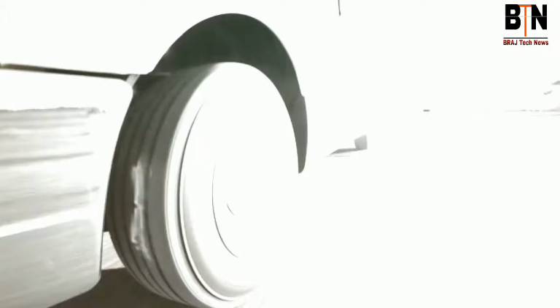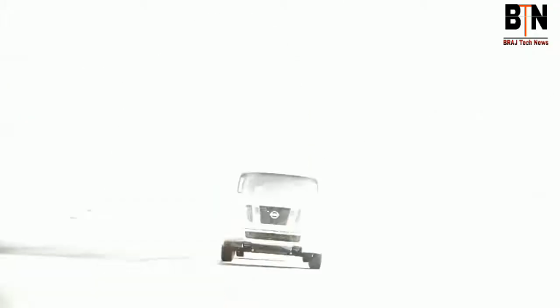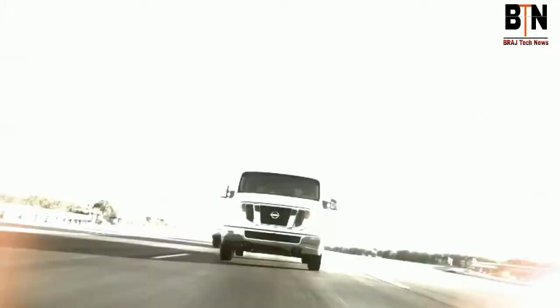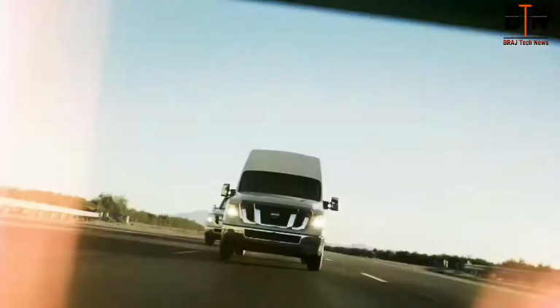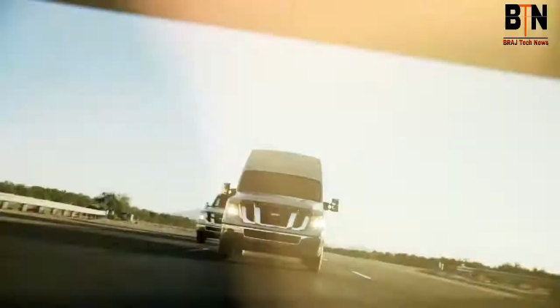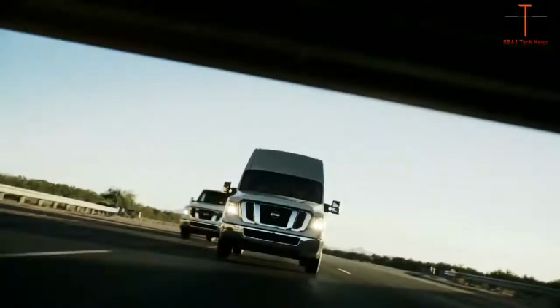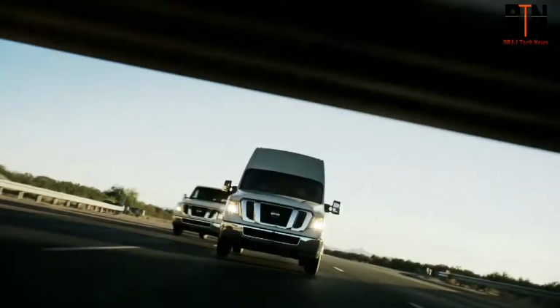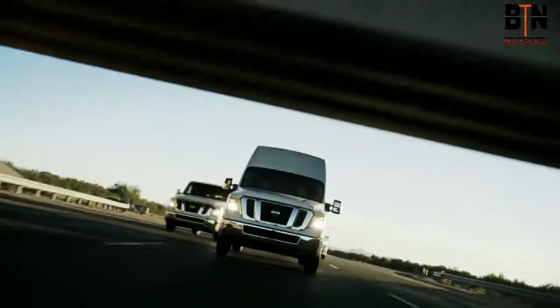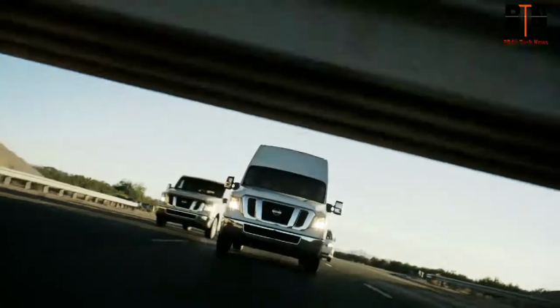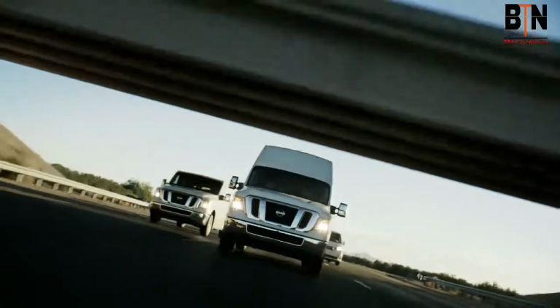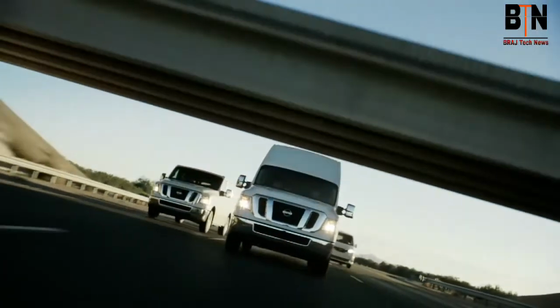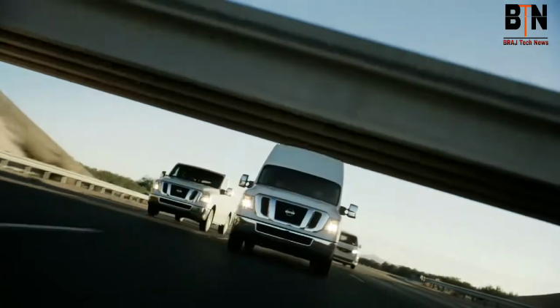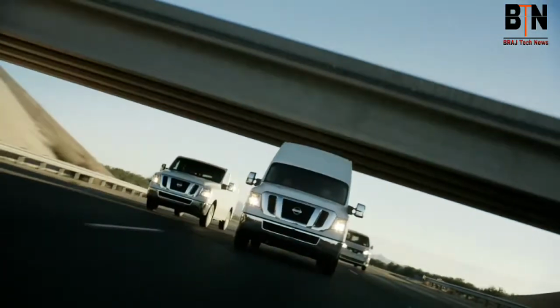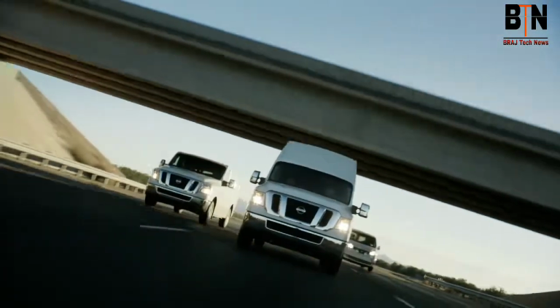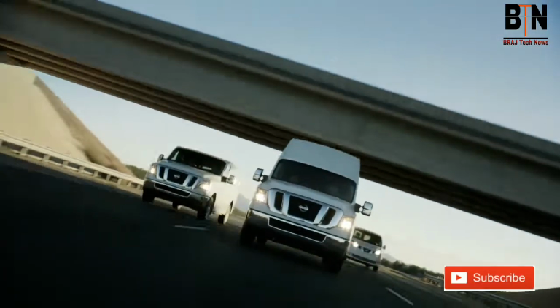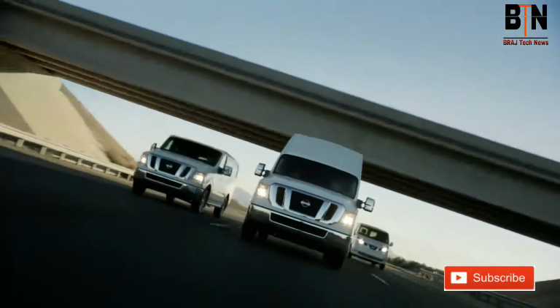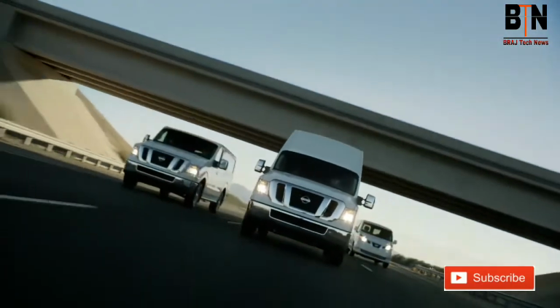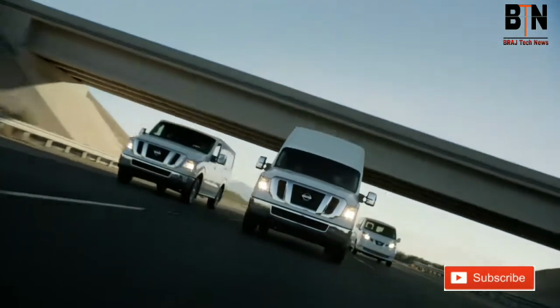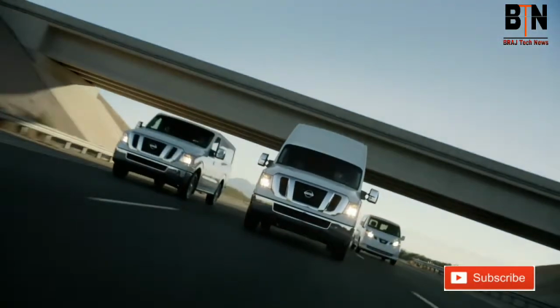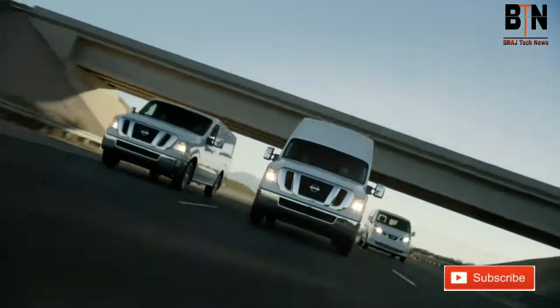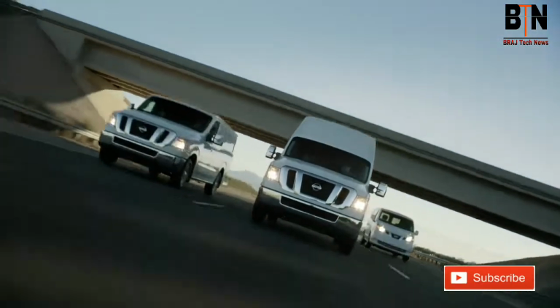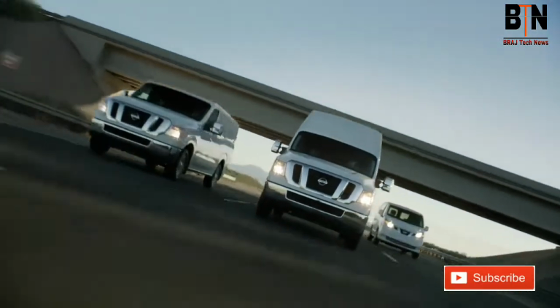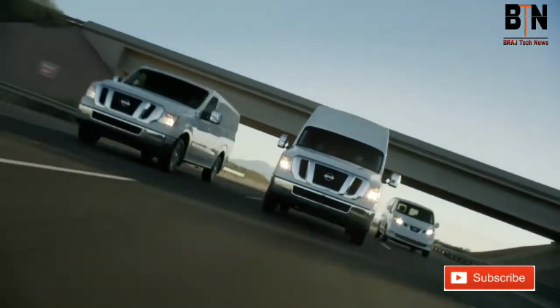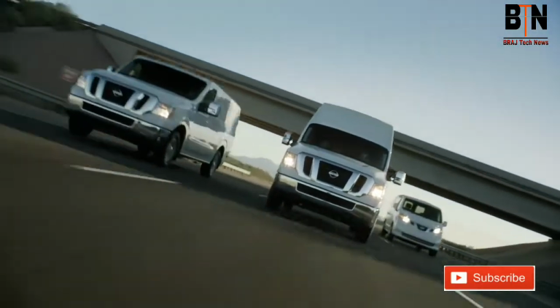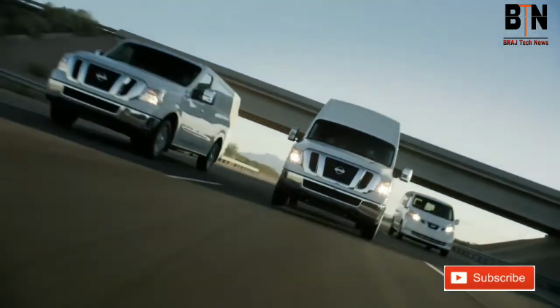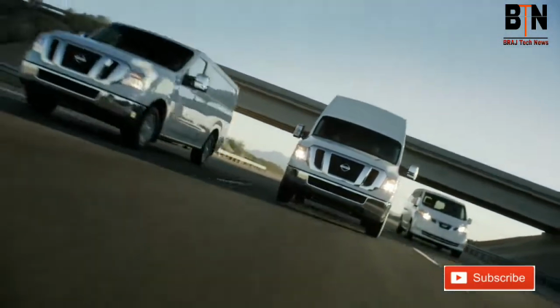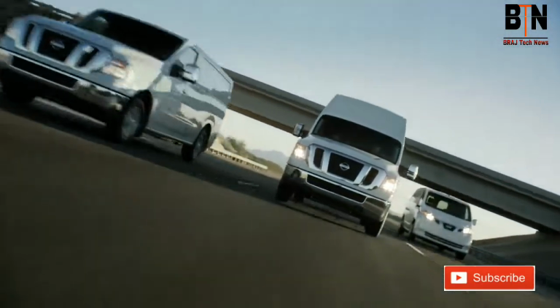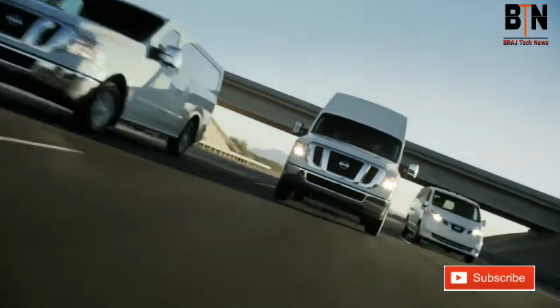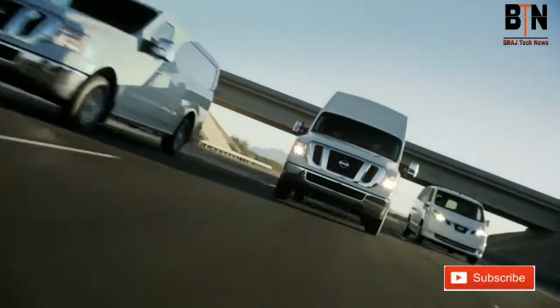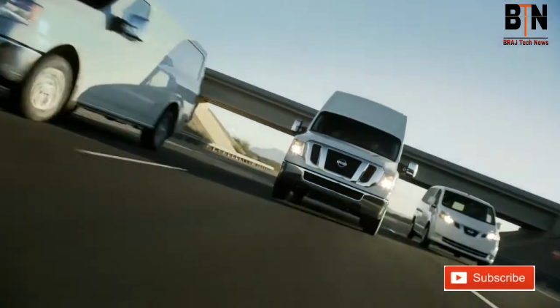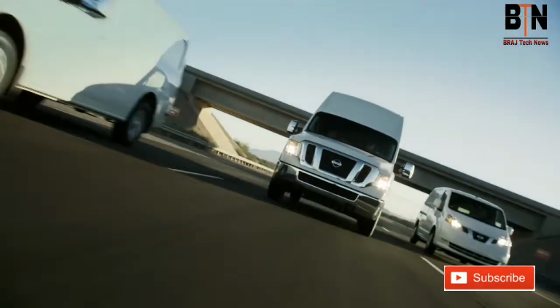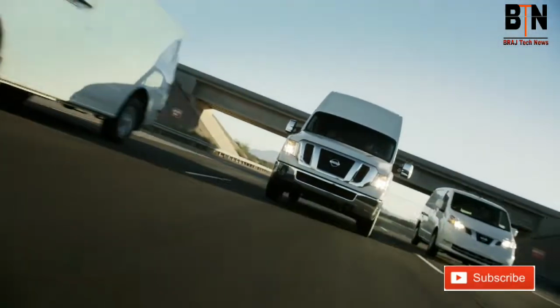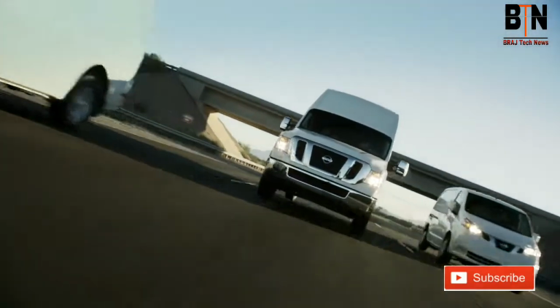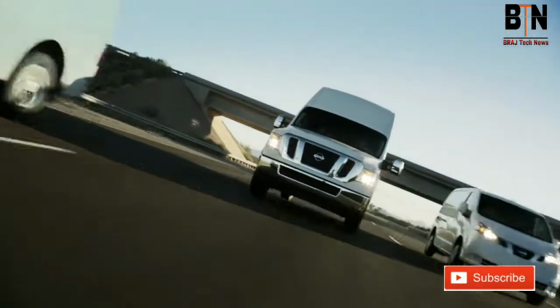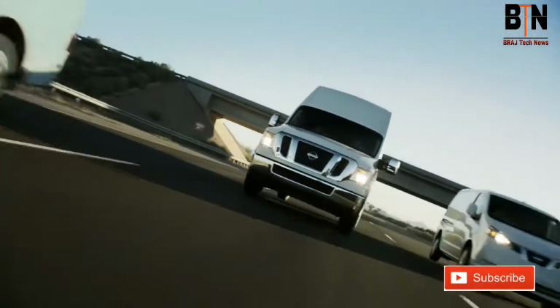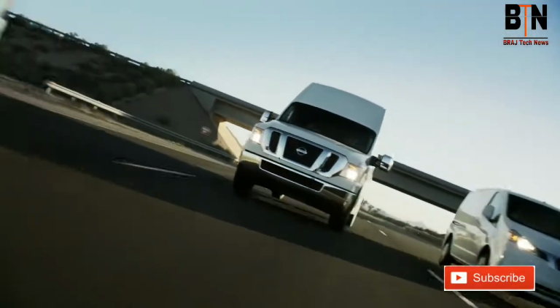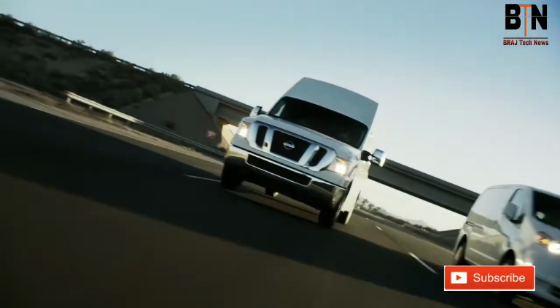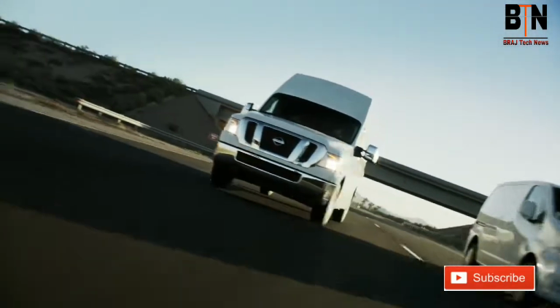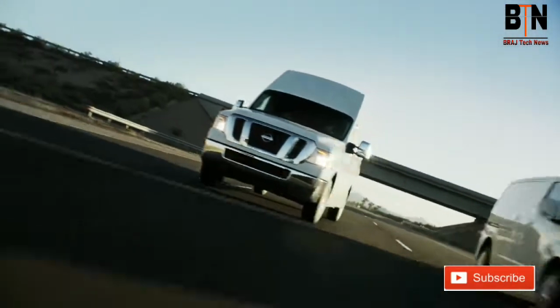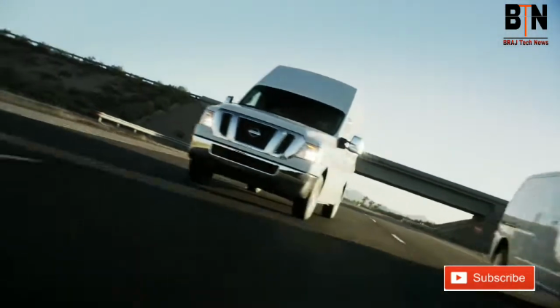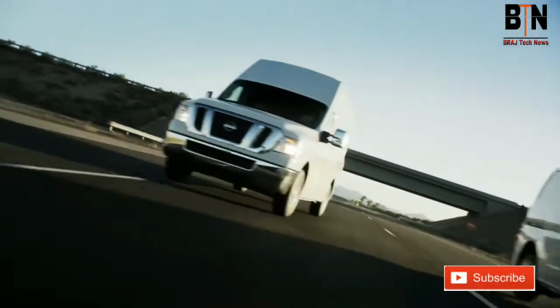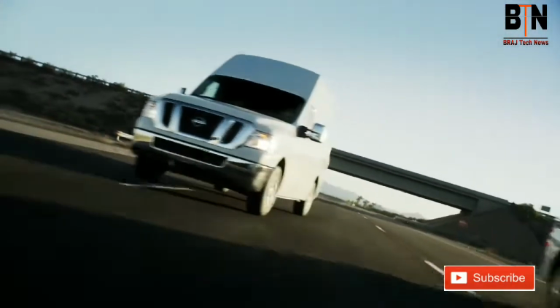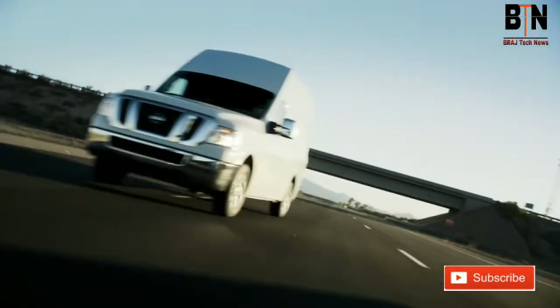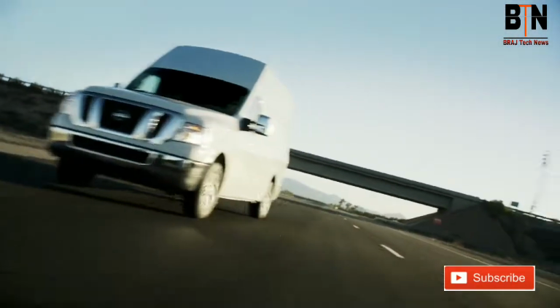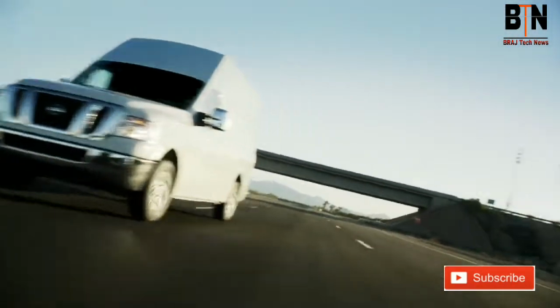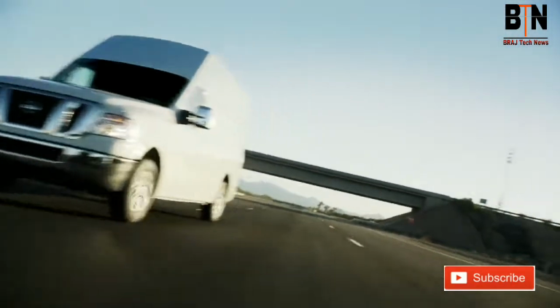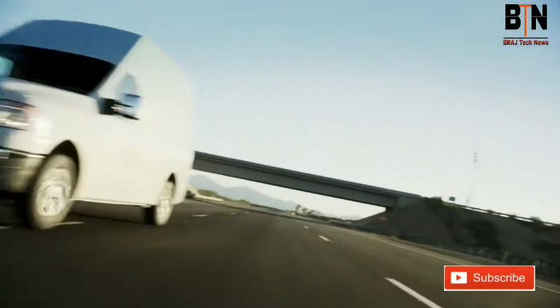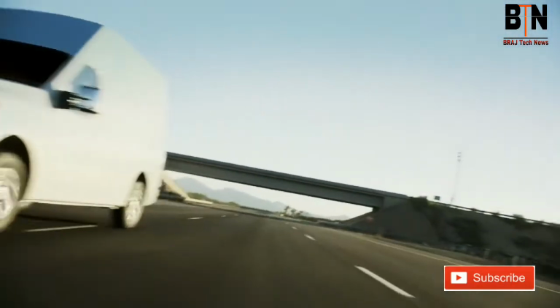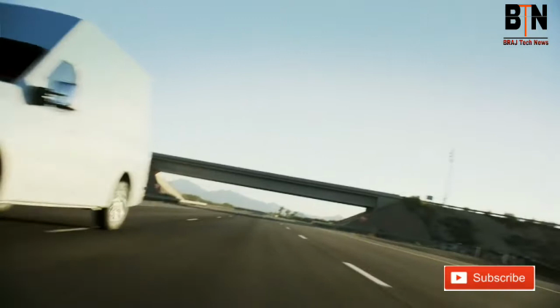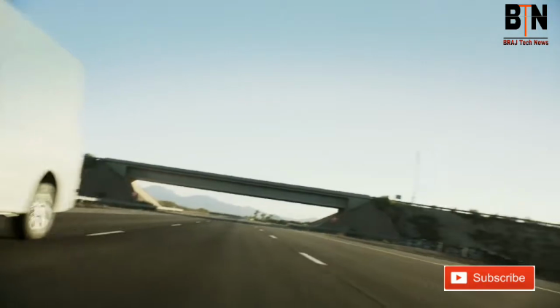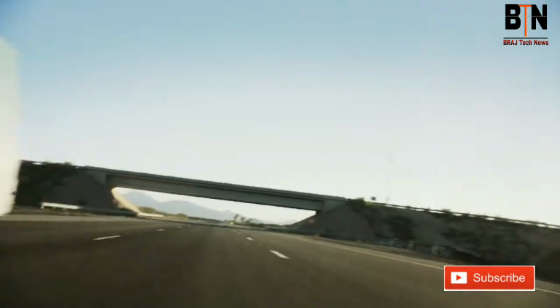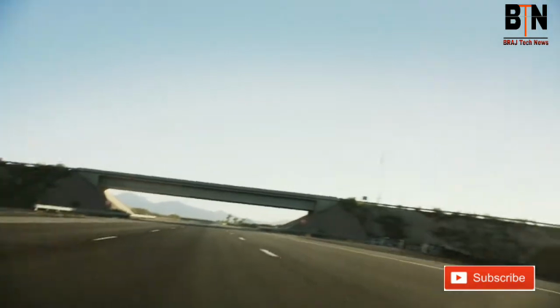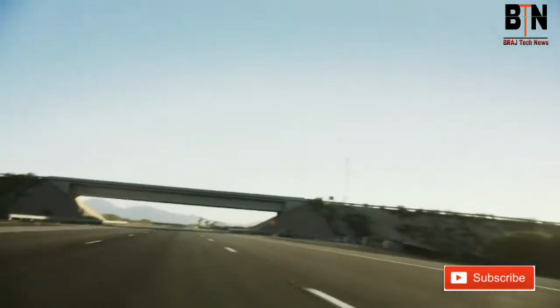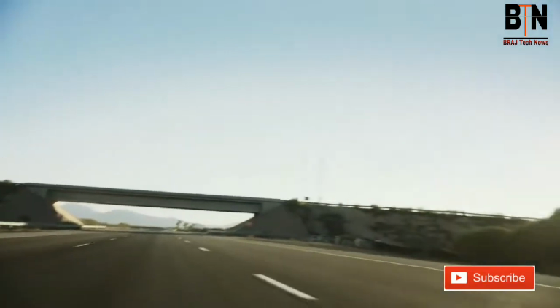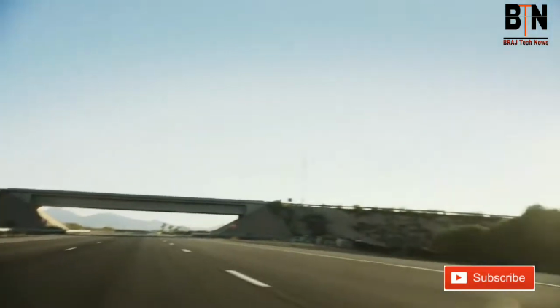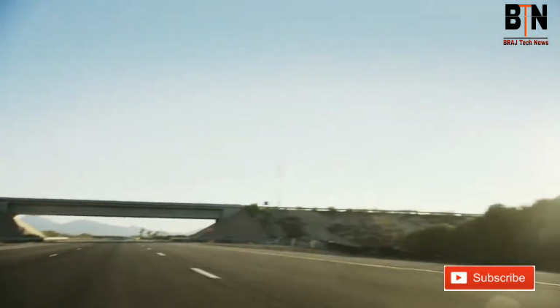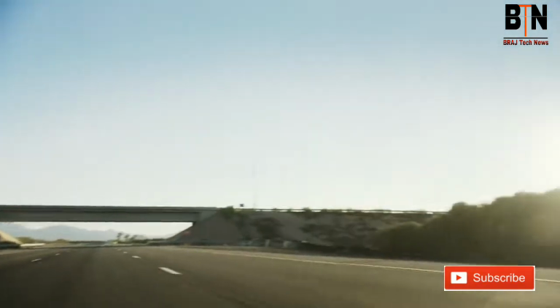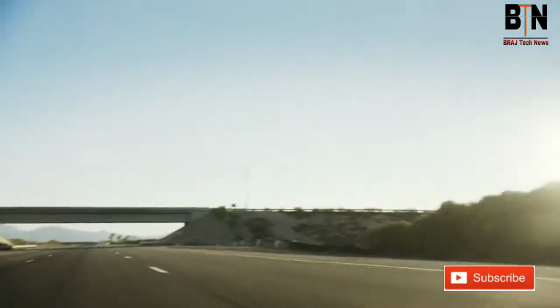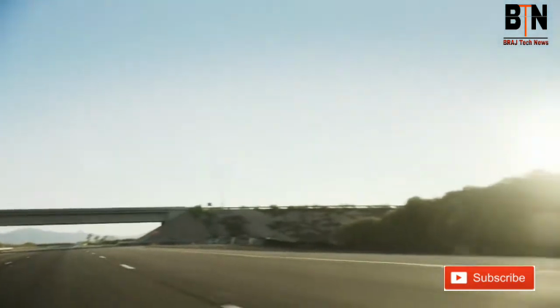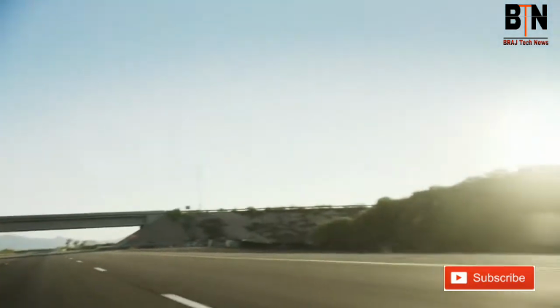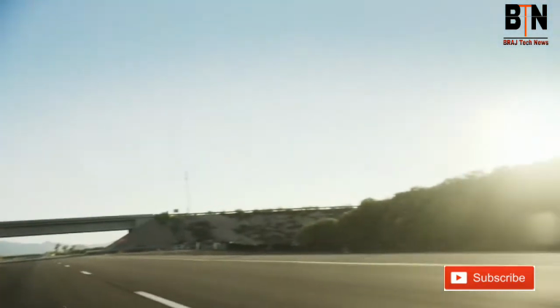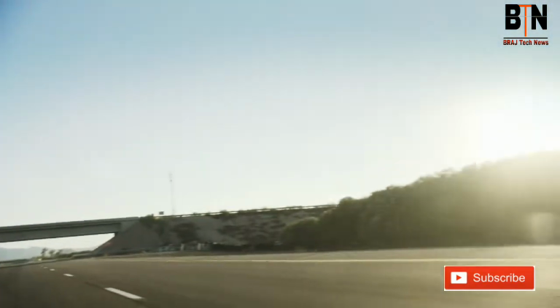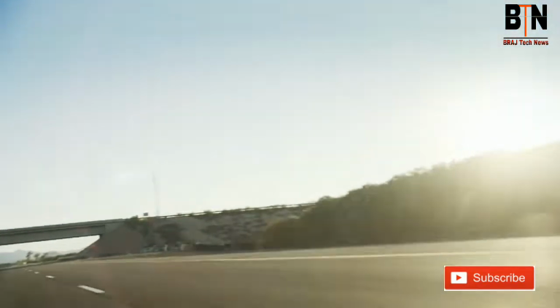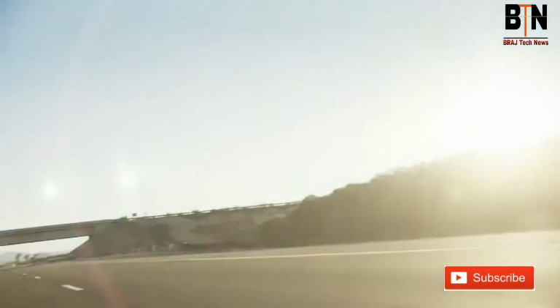Nissan commercial vehicles: with over 7,000 quality and durability tests. Innovation that excites.